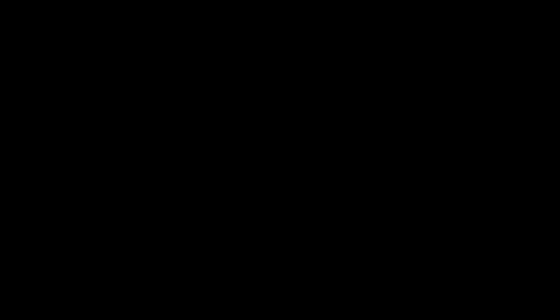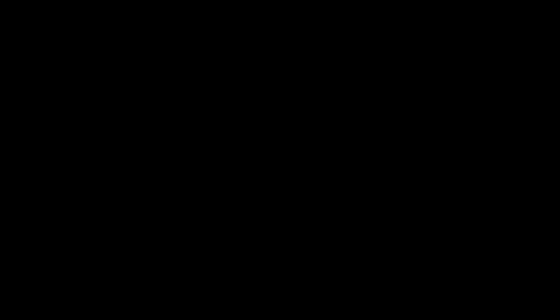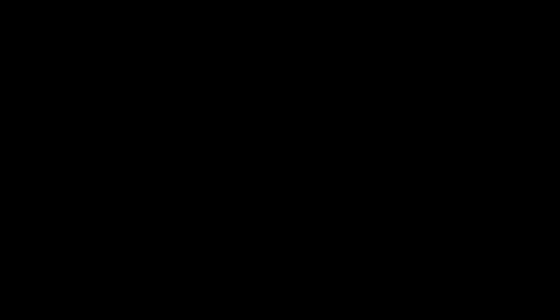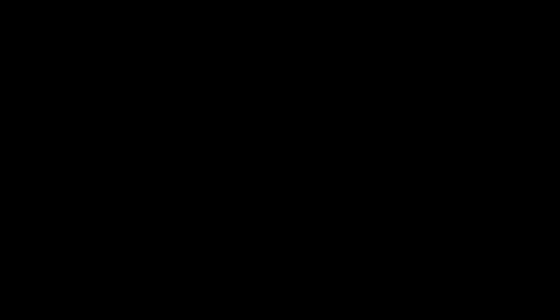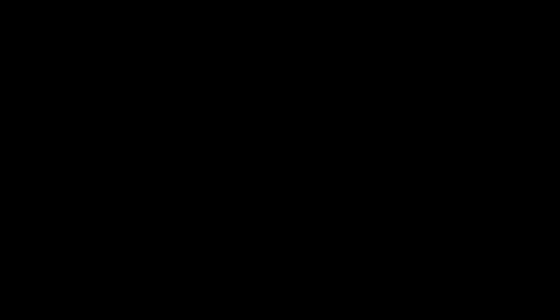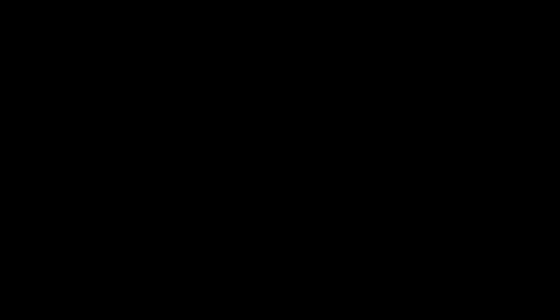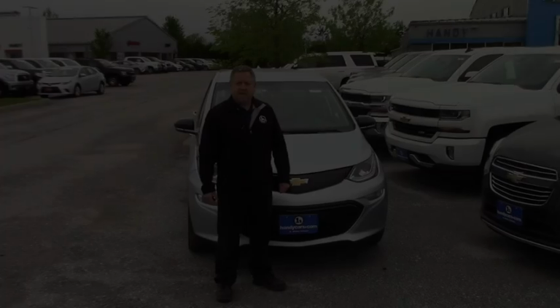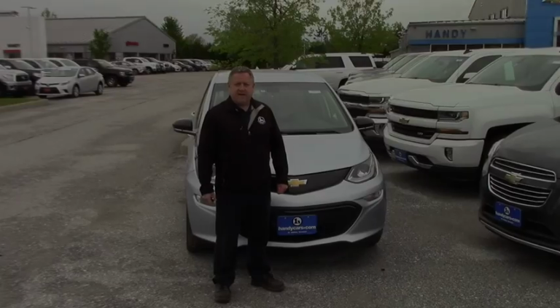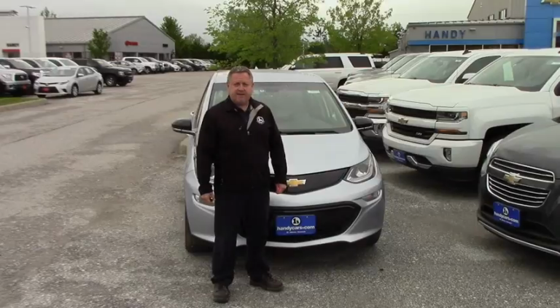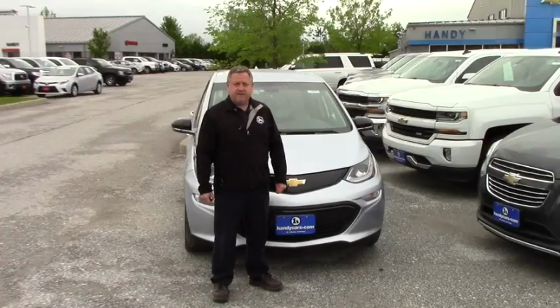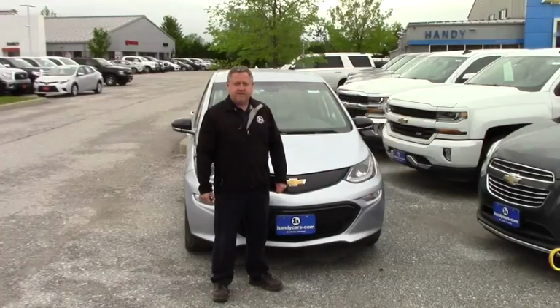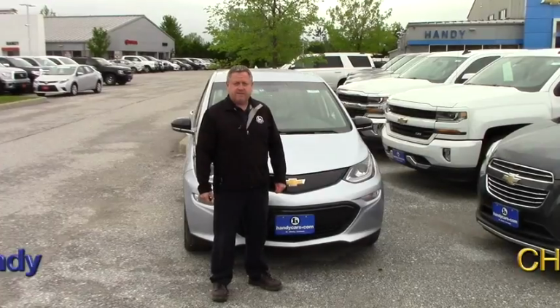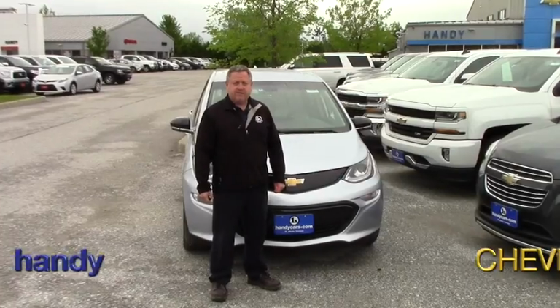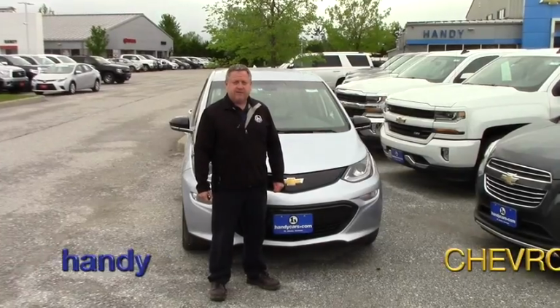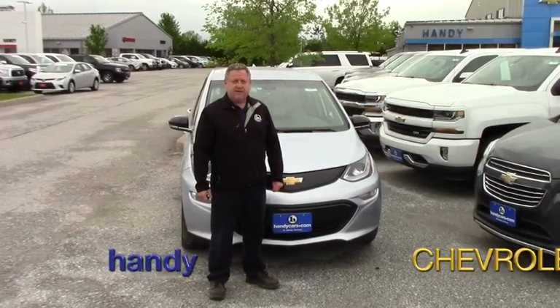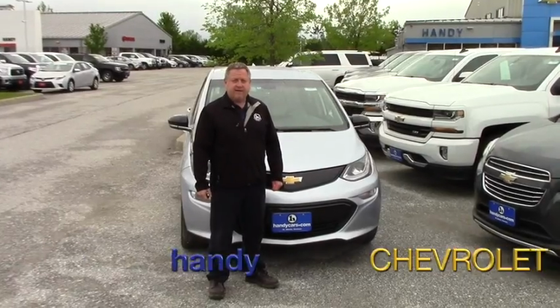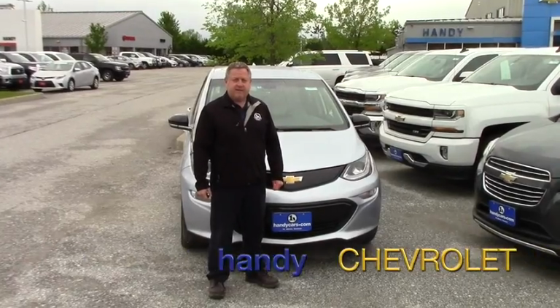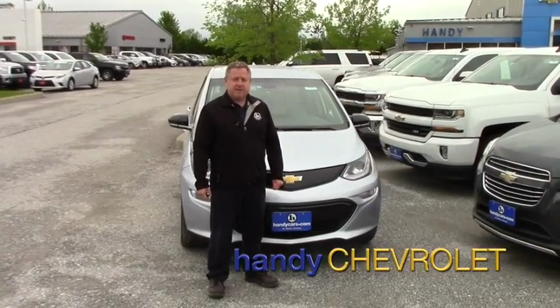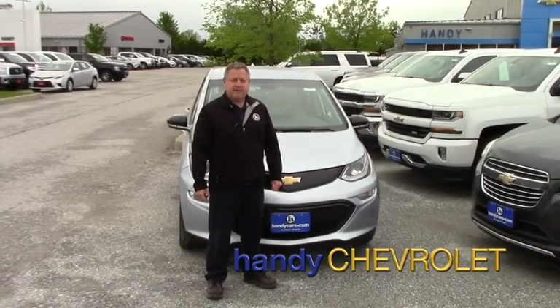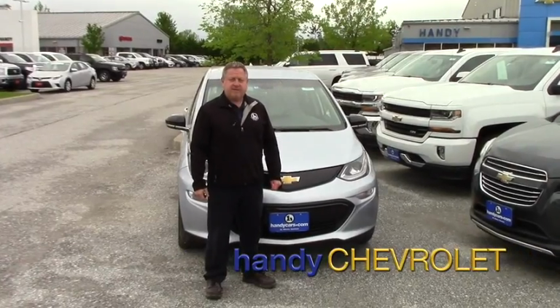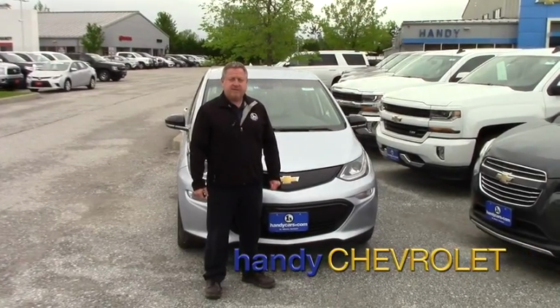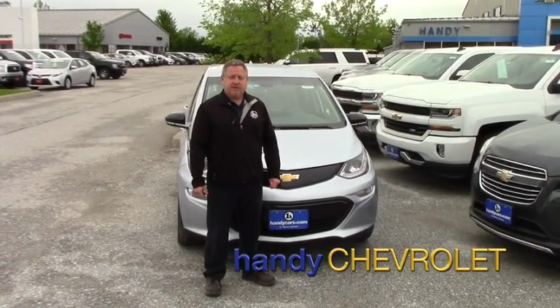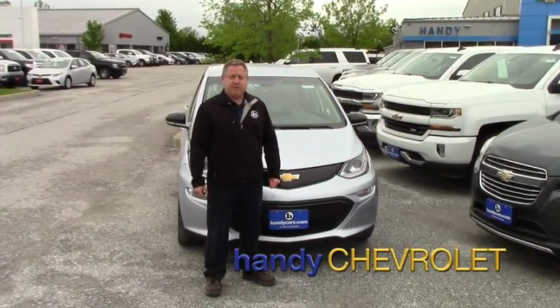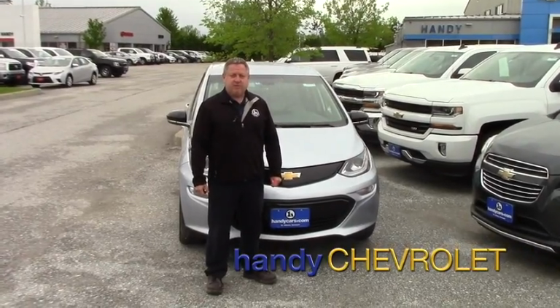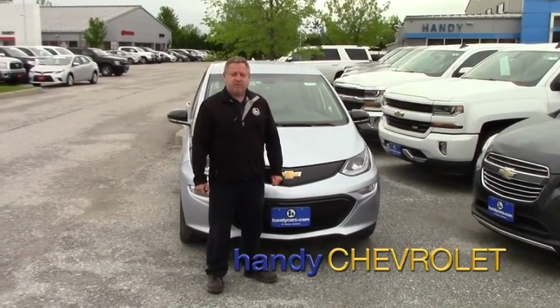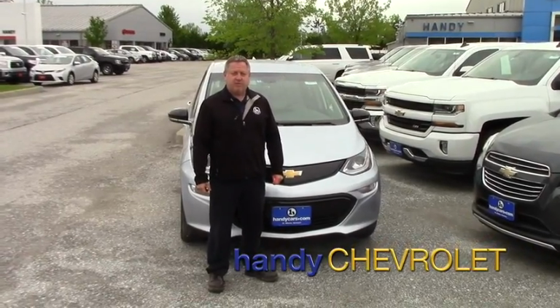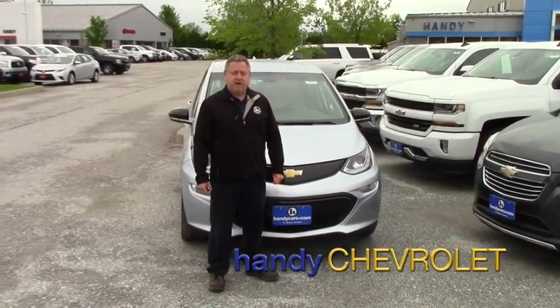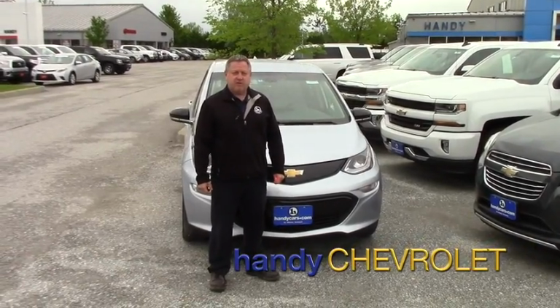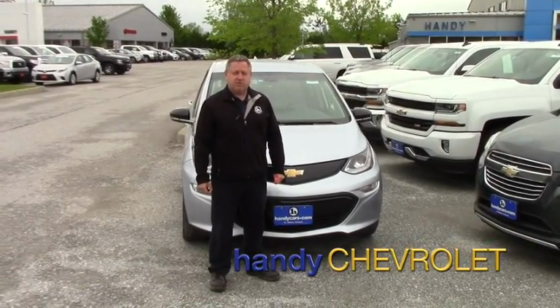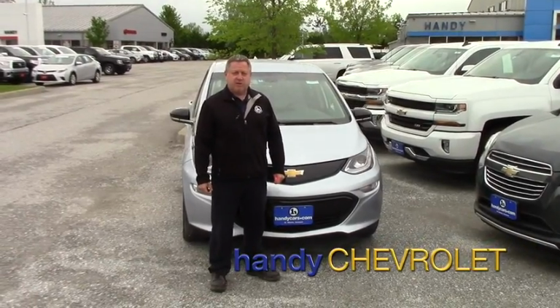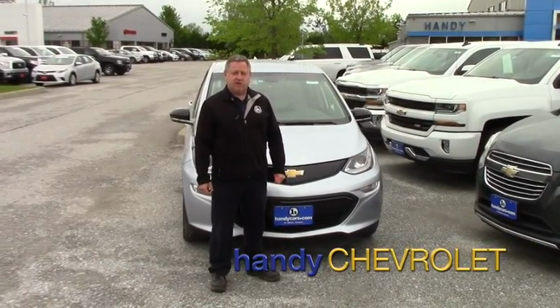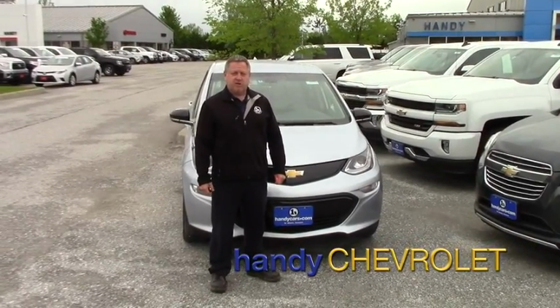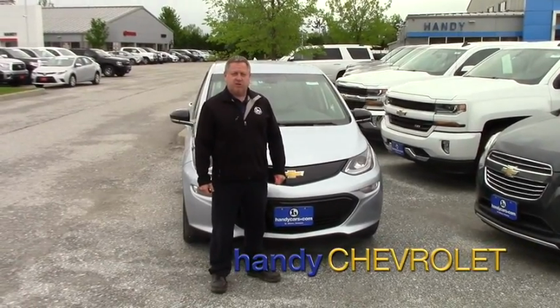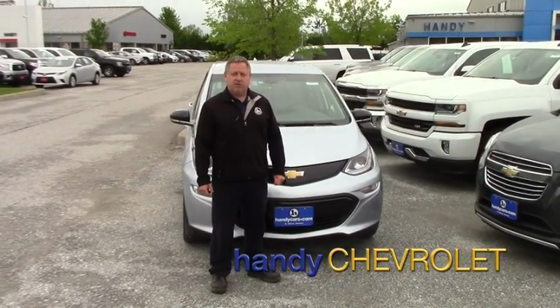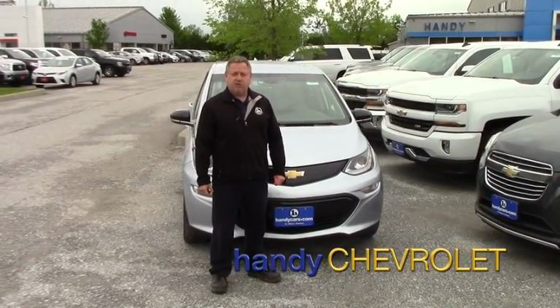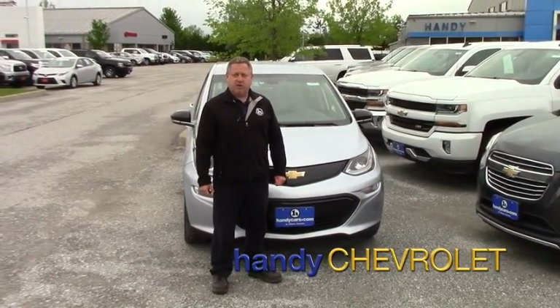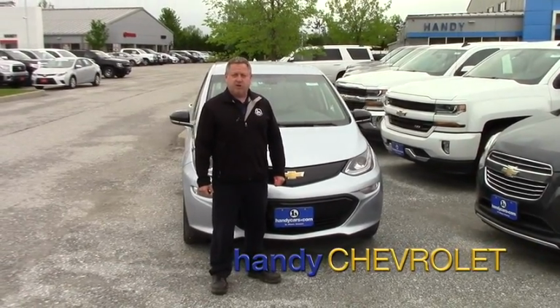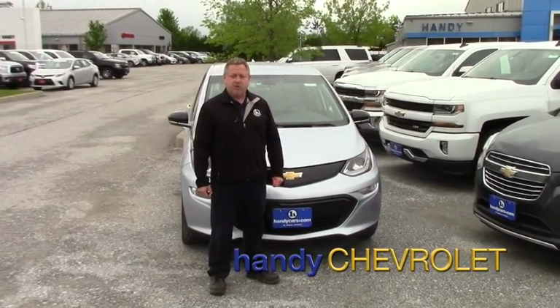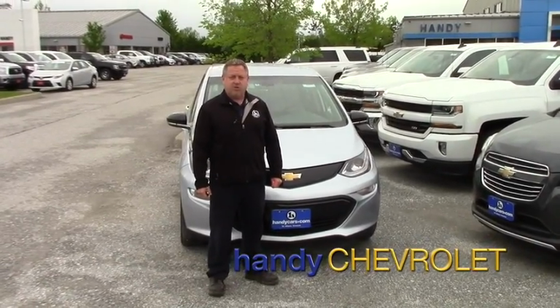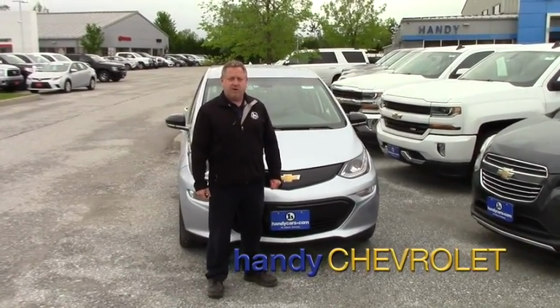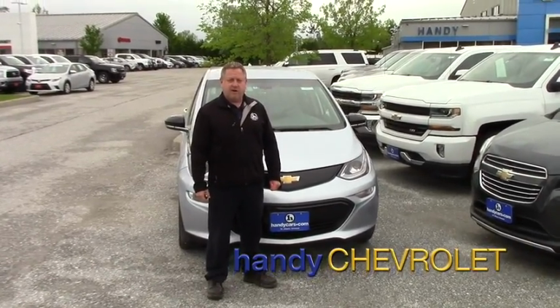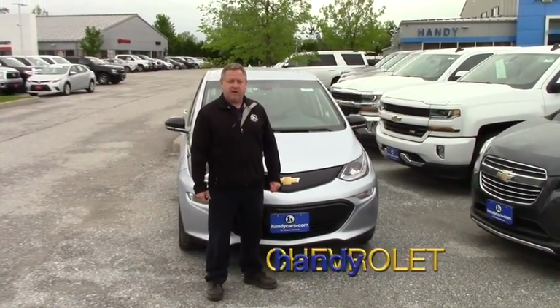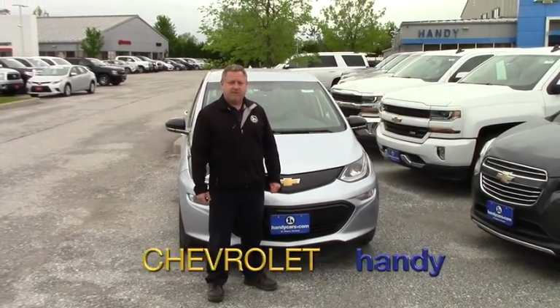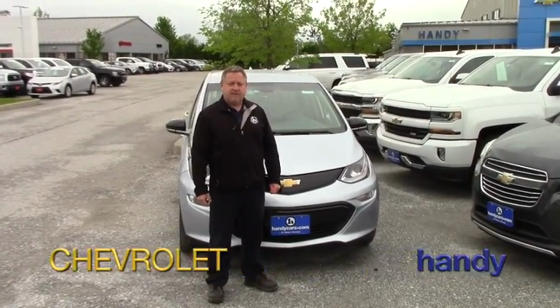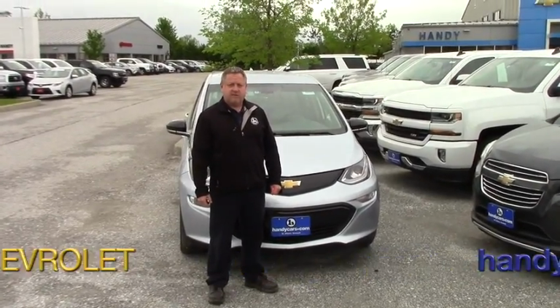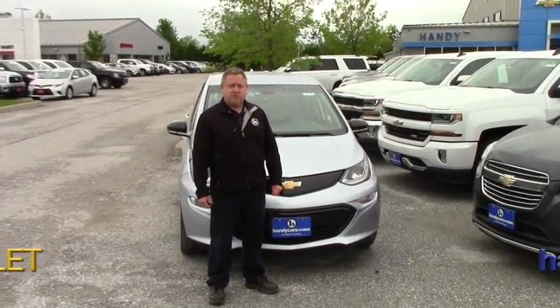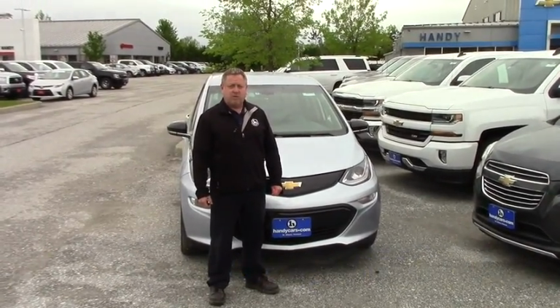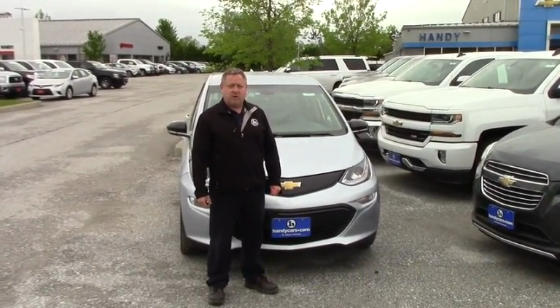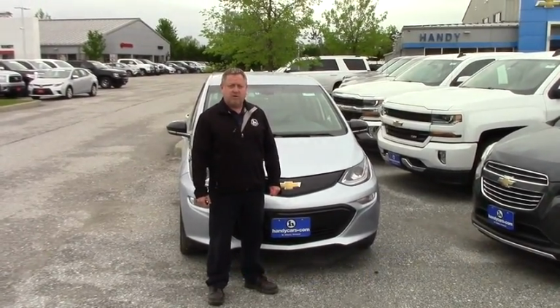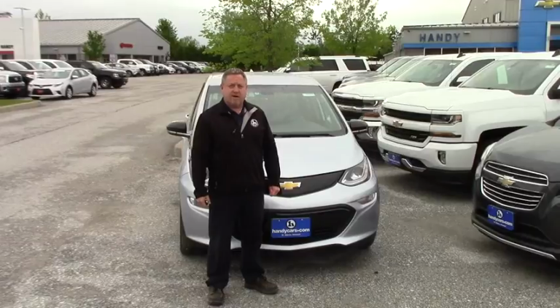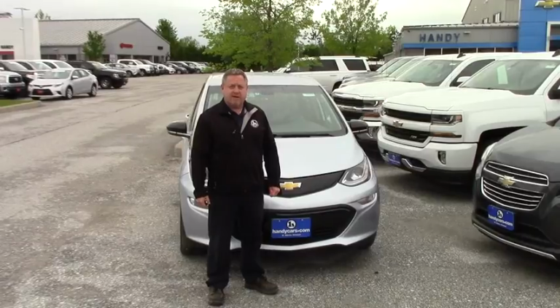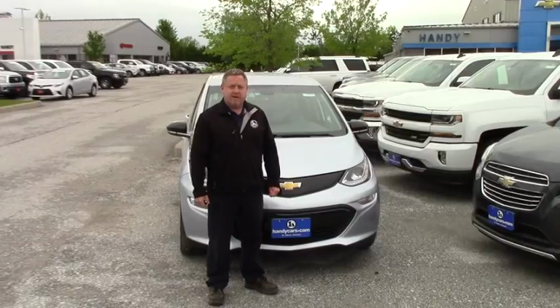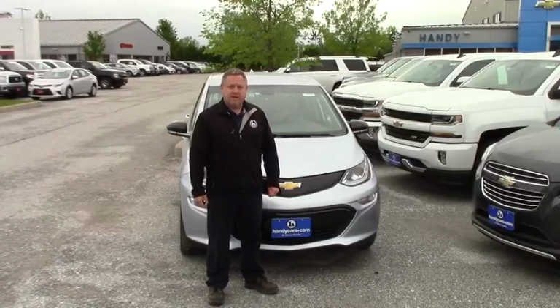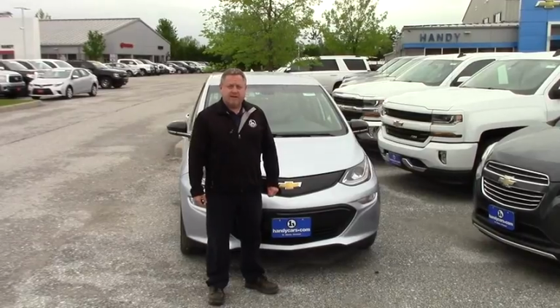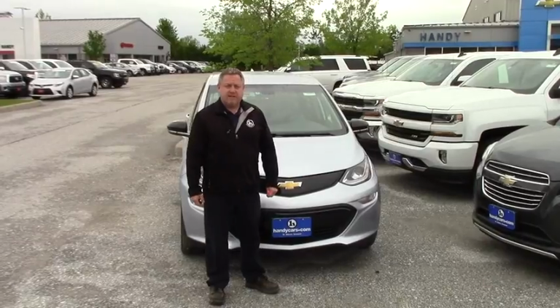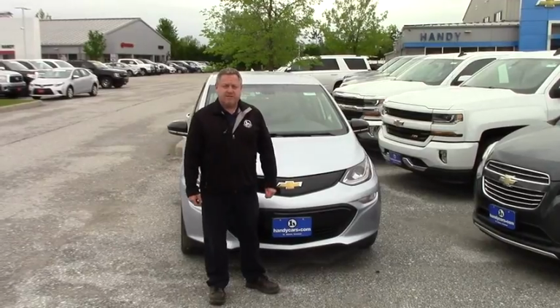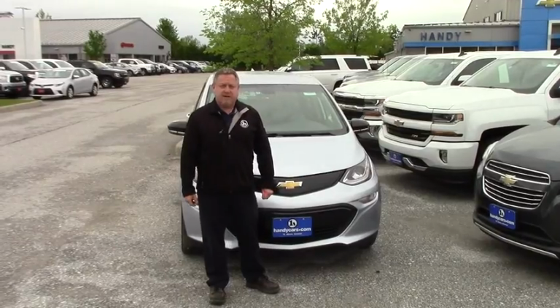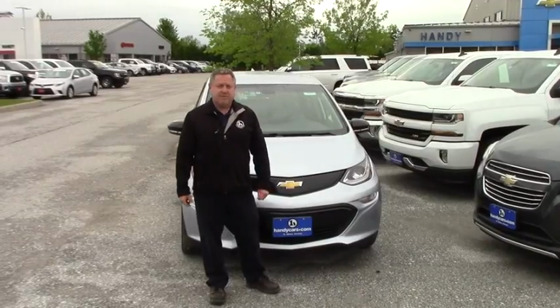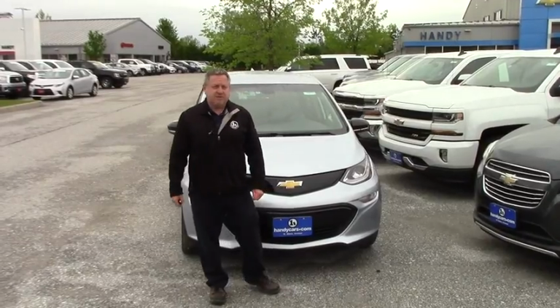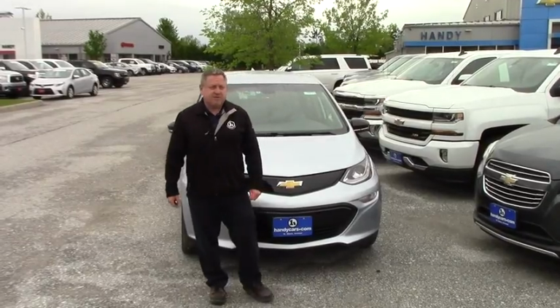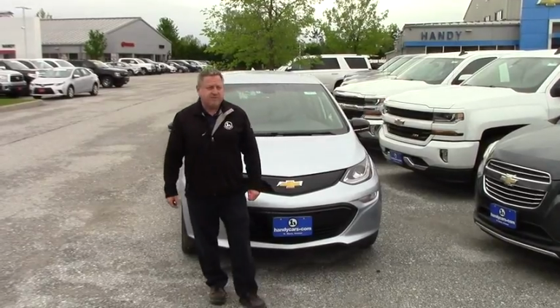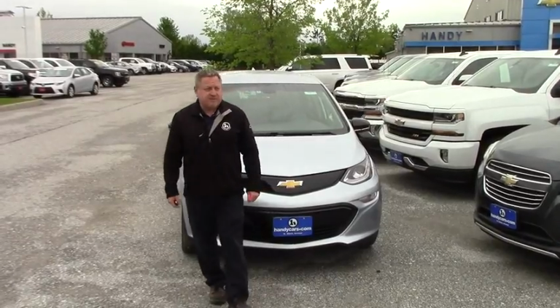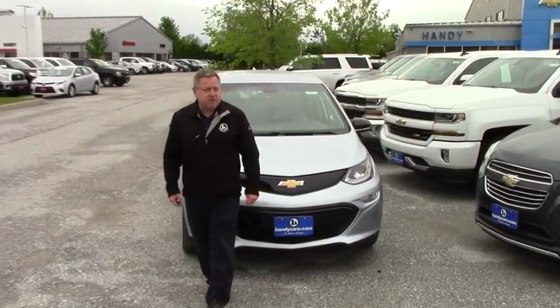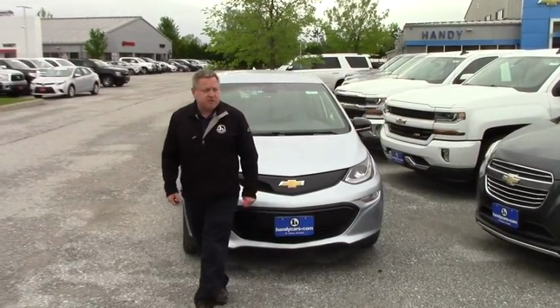Hi Scott, Steve here at Handy Chevy St. Albans, Vermont. Just wanted to show you the car you acquired — take a quick walk around and hit some options and features.